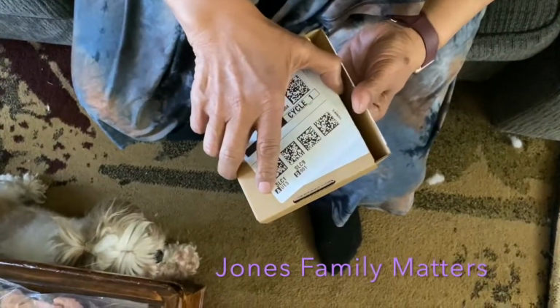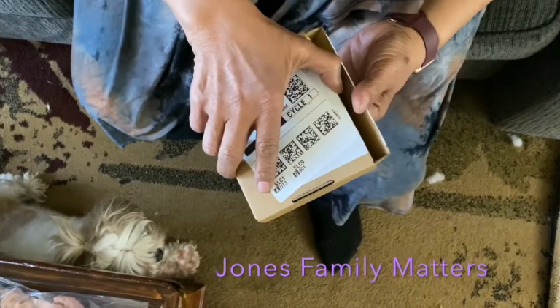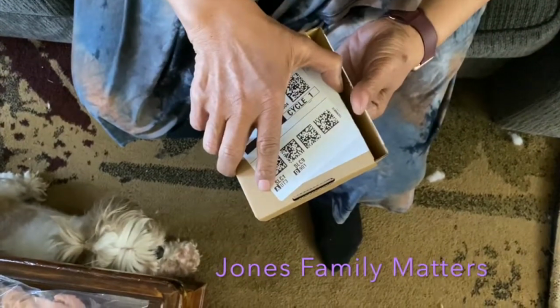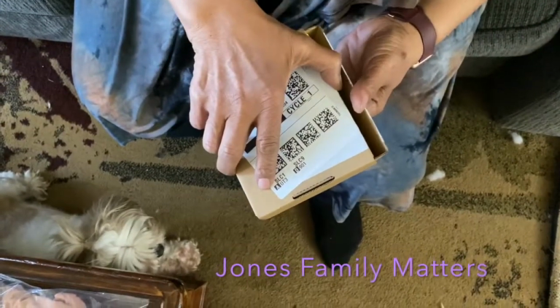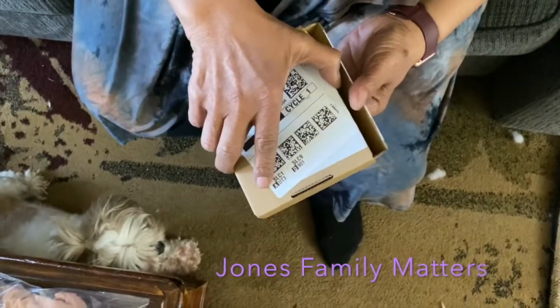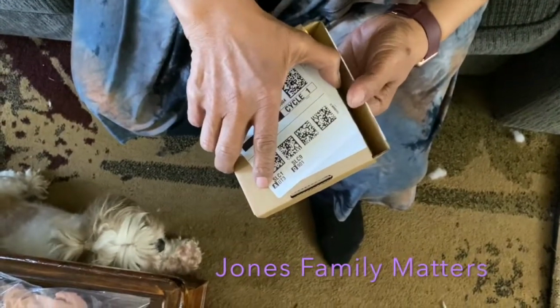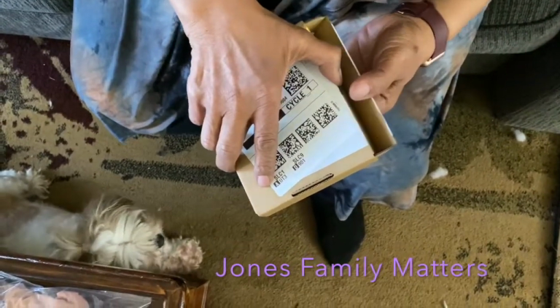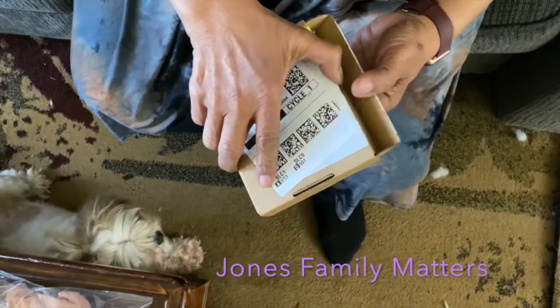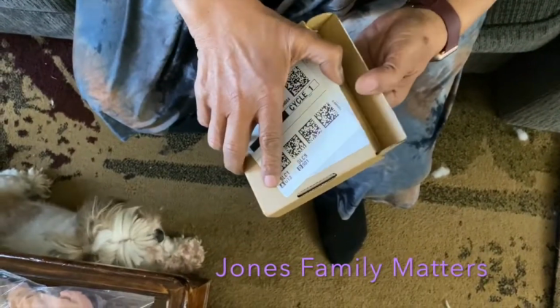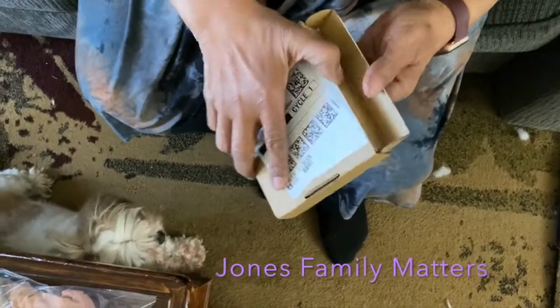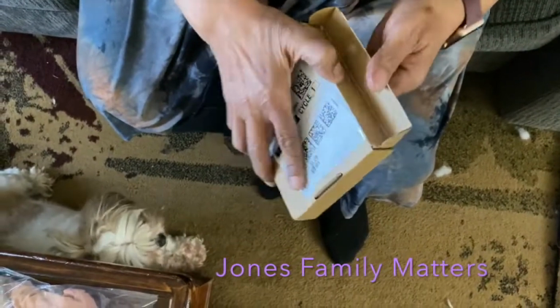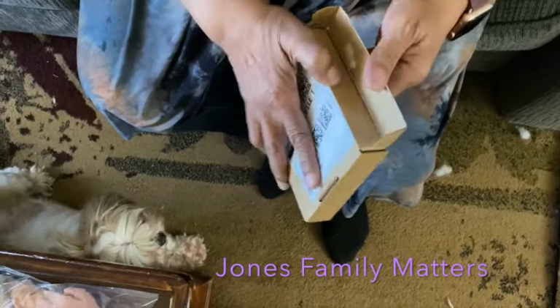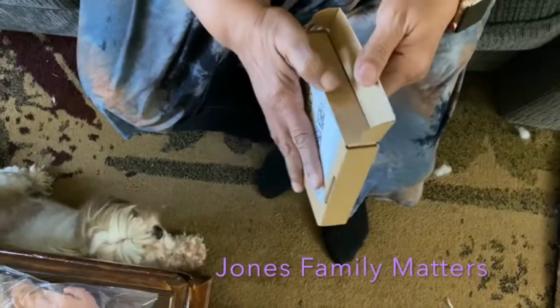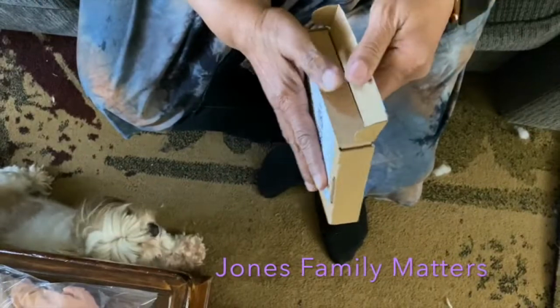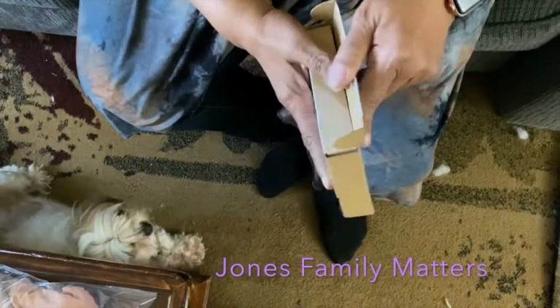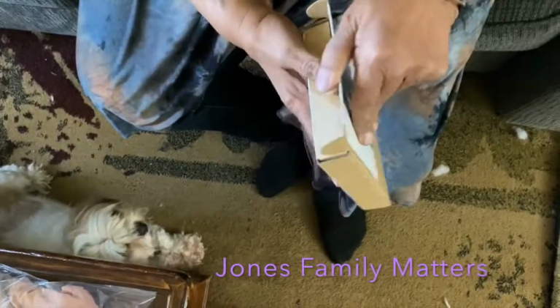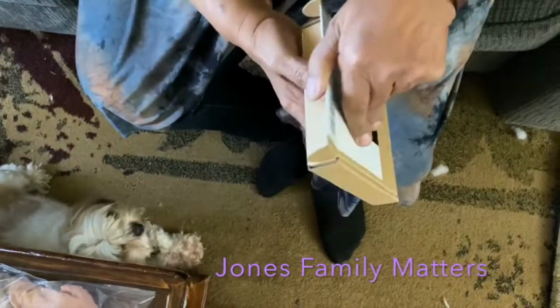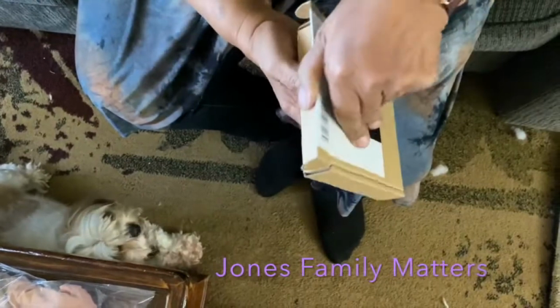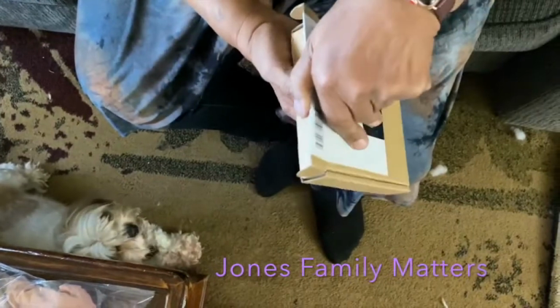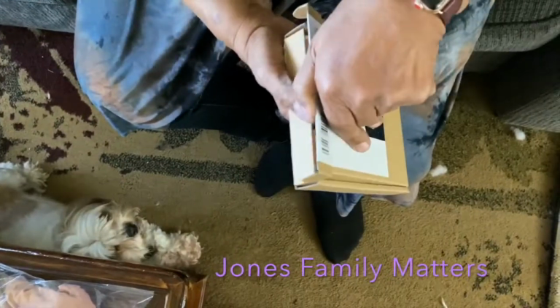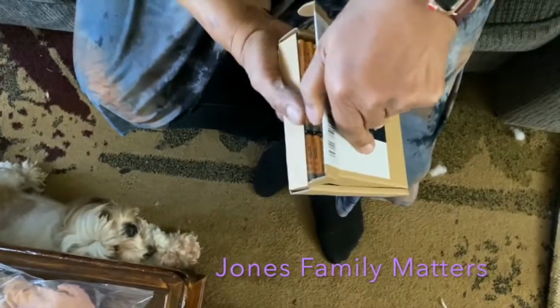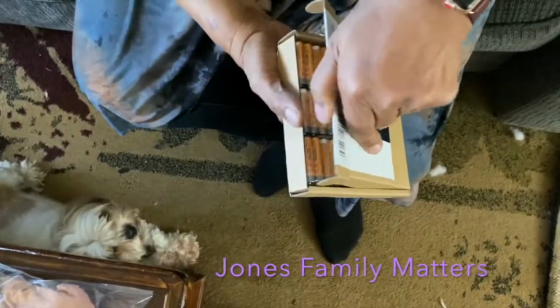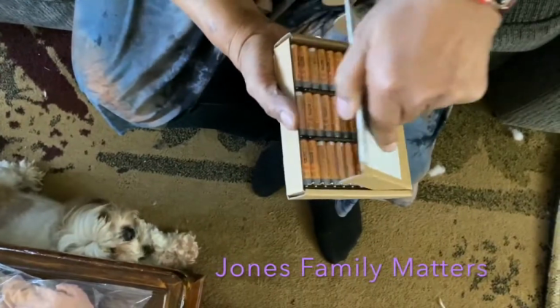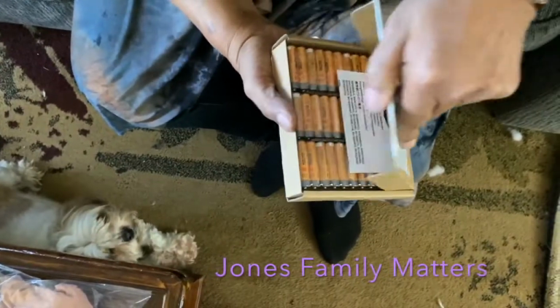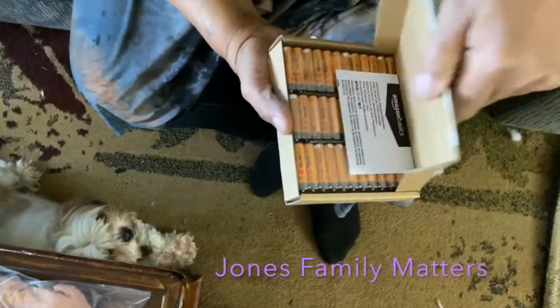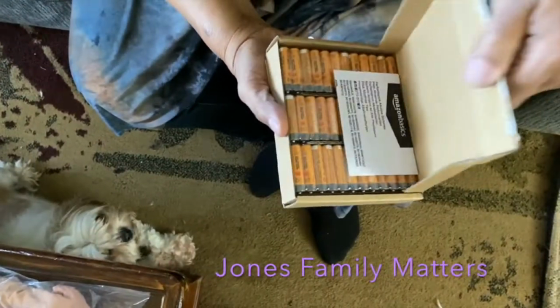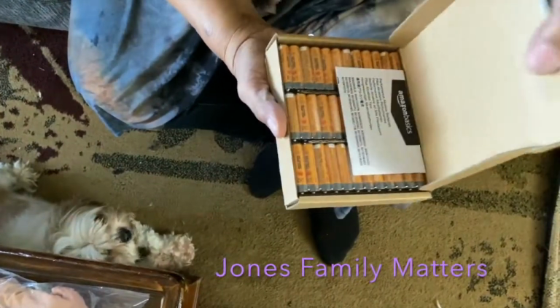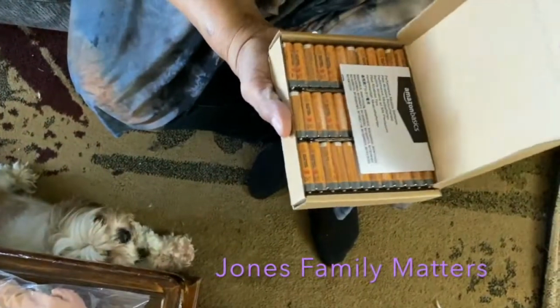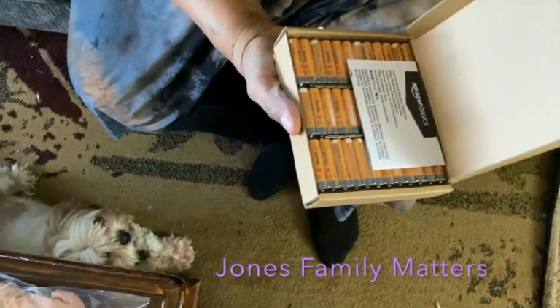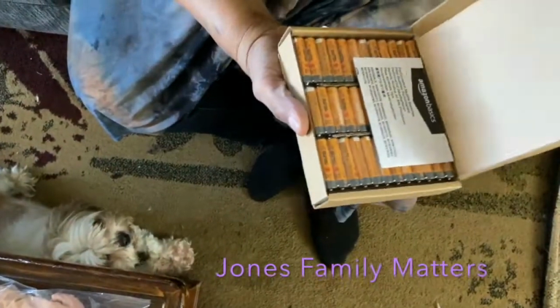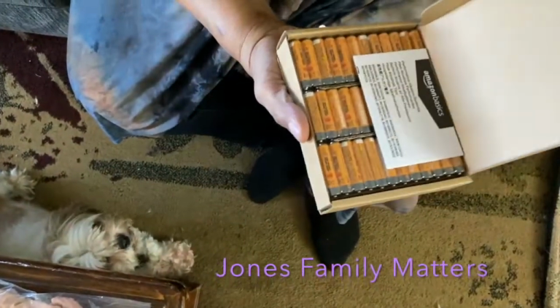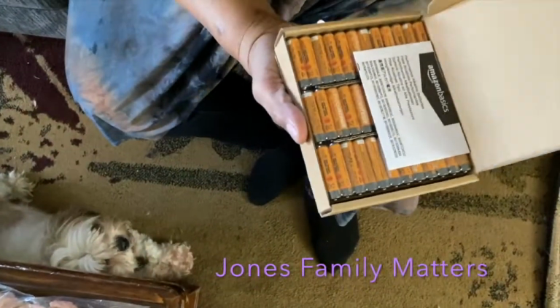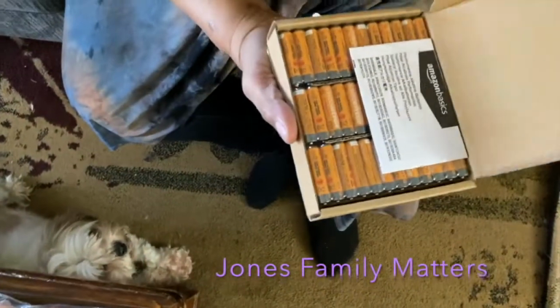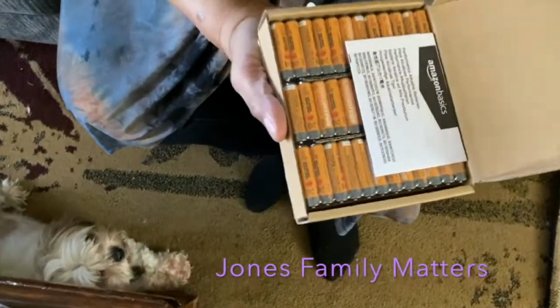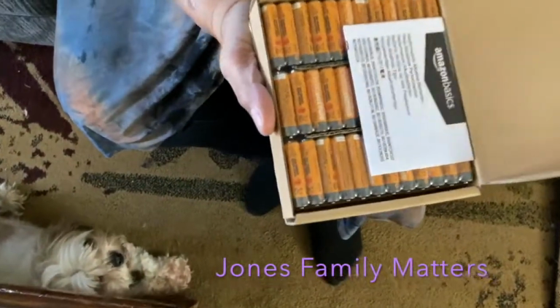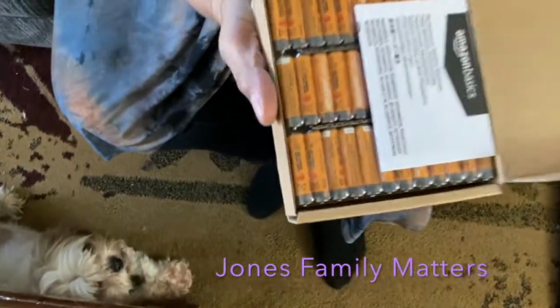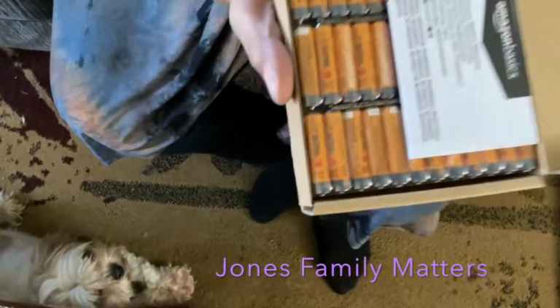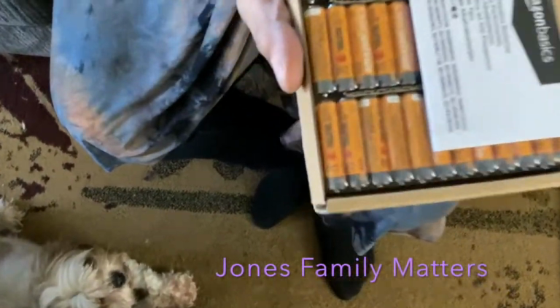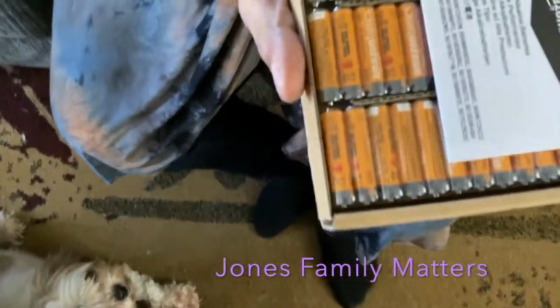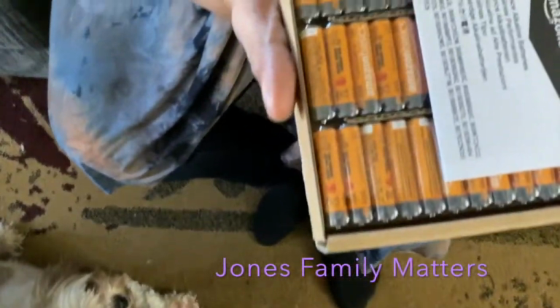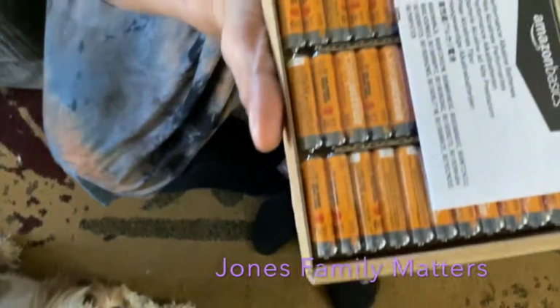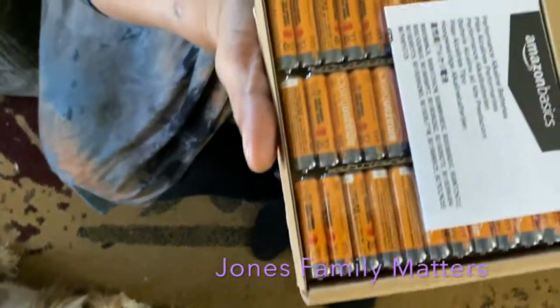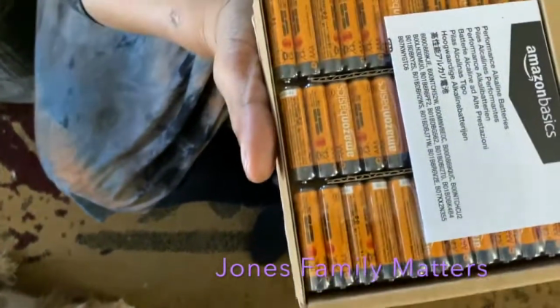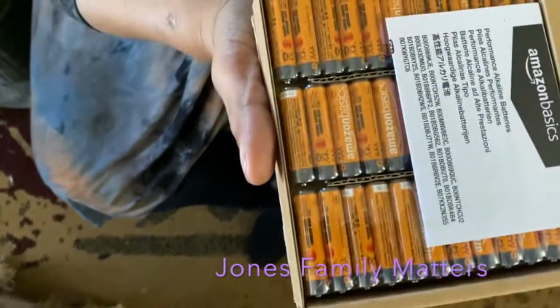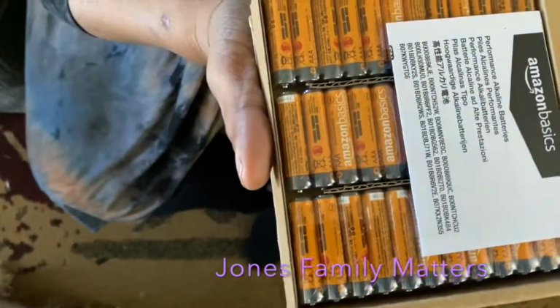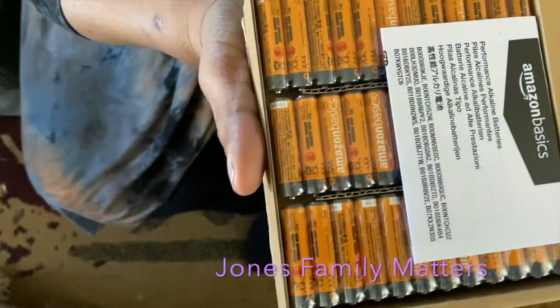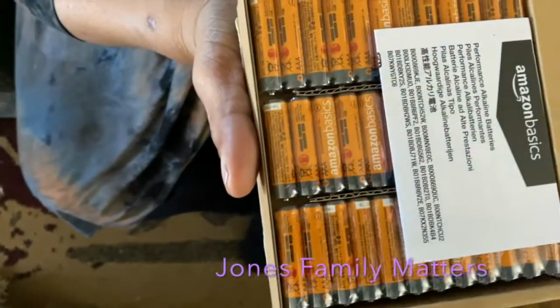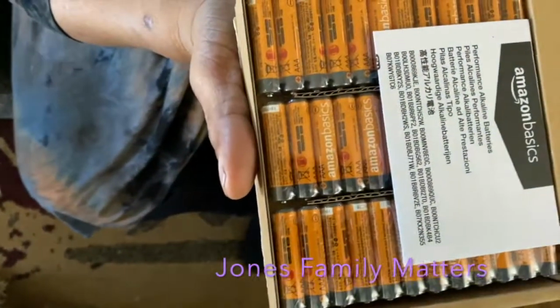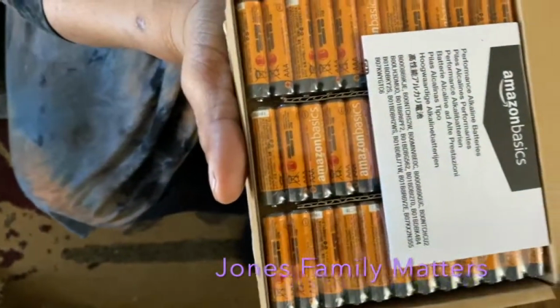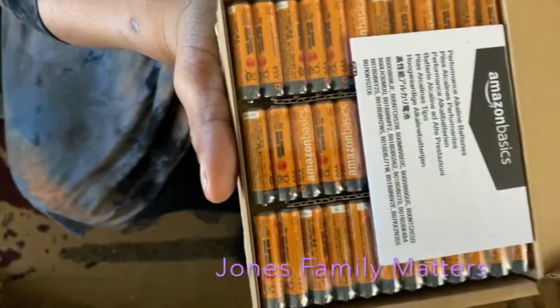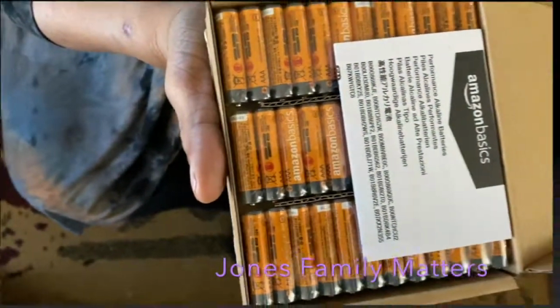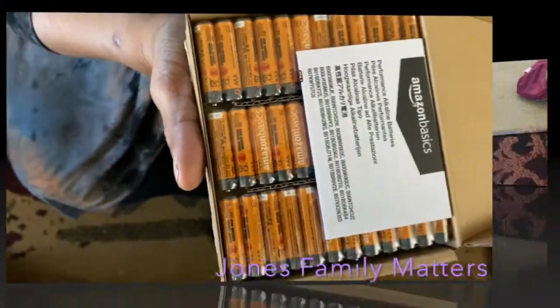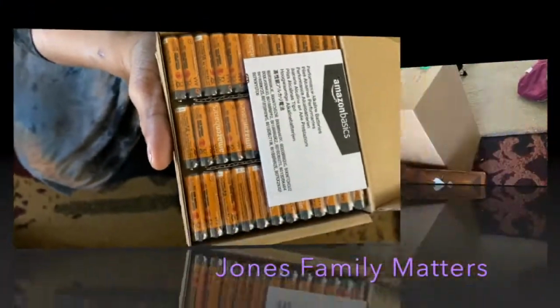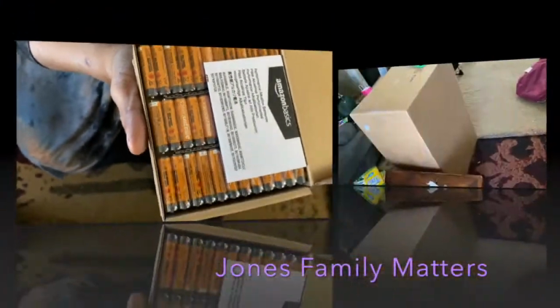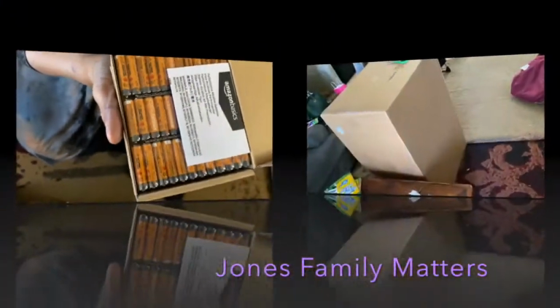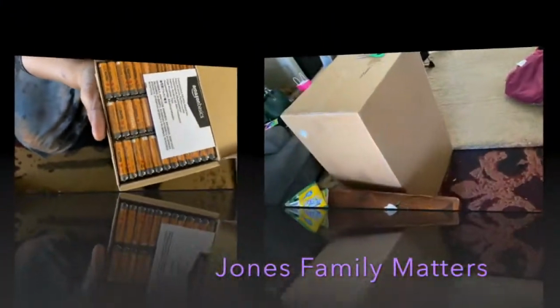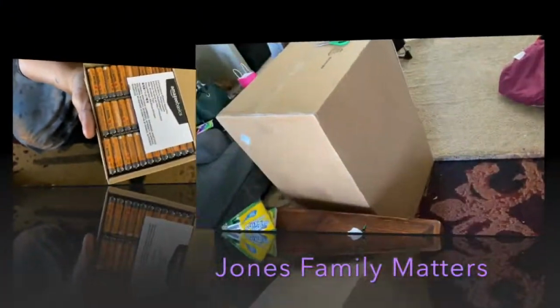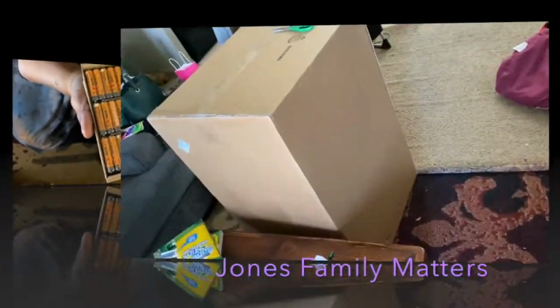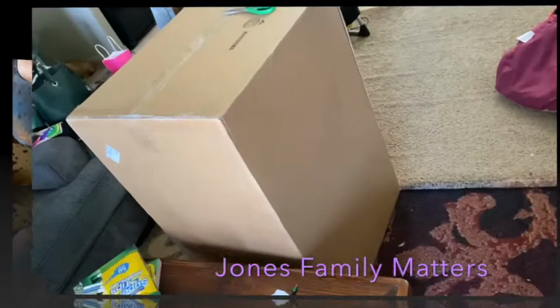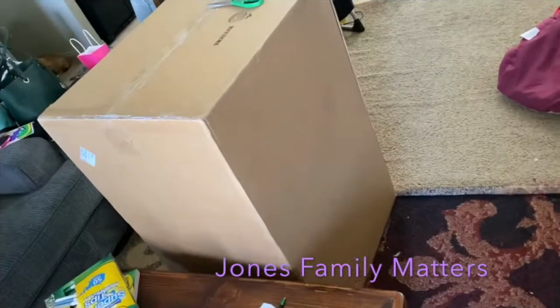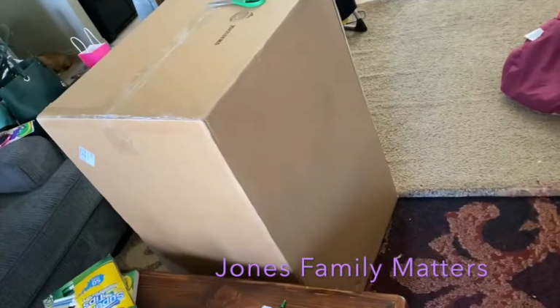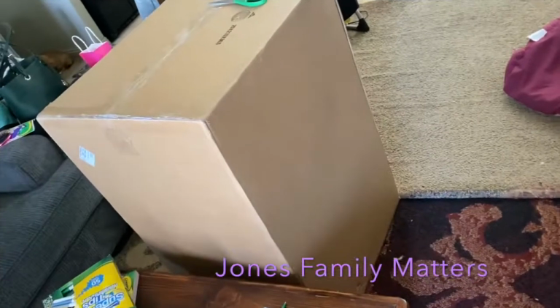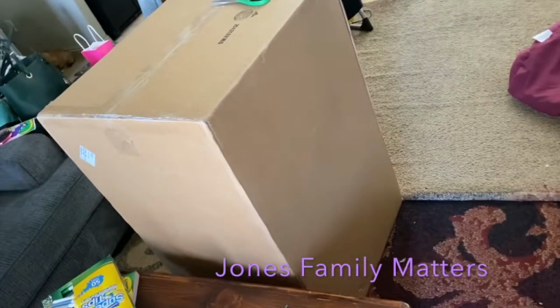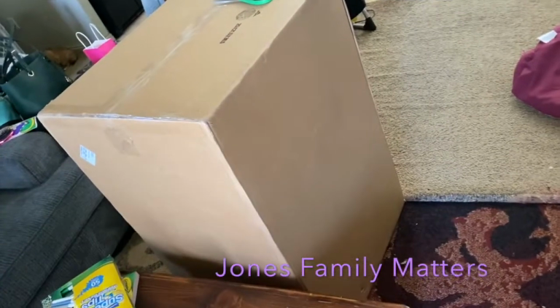I got another very small Amazon order — things you always run out of: triple-A batteries.